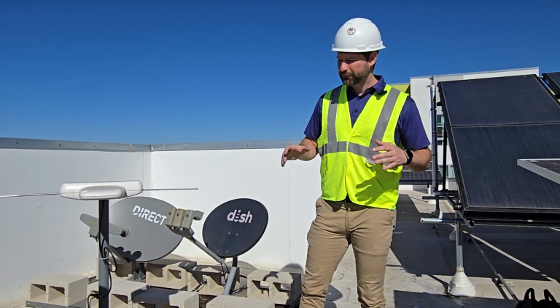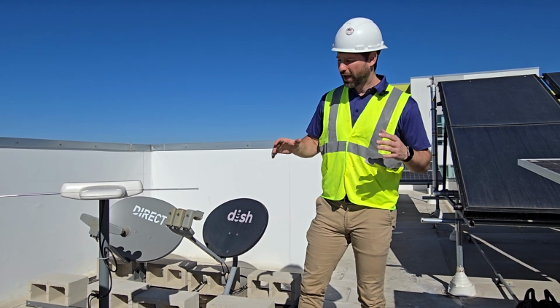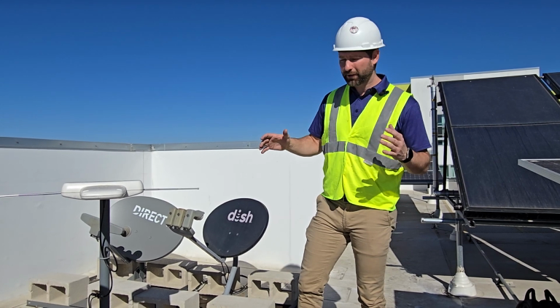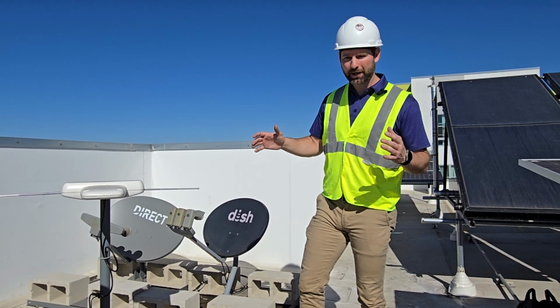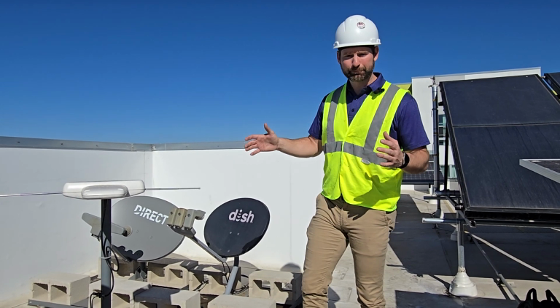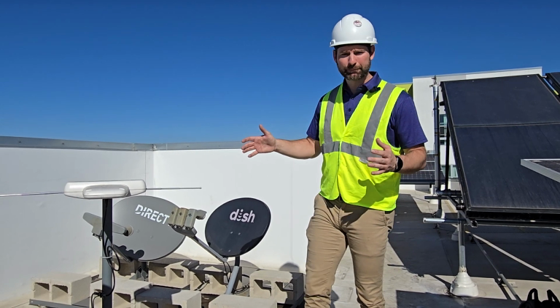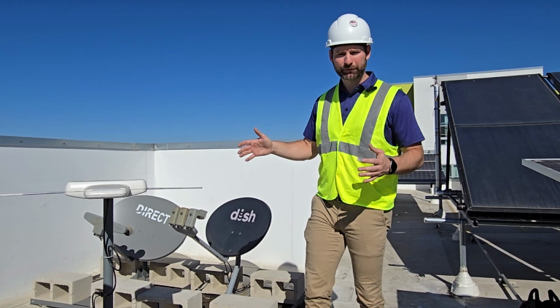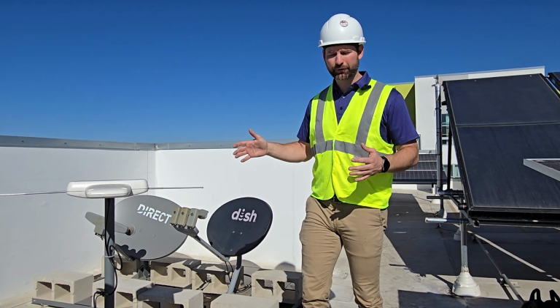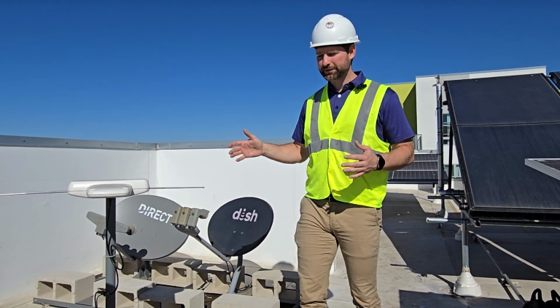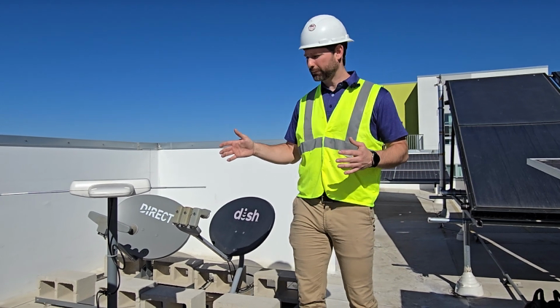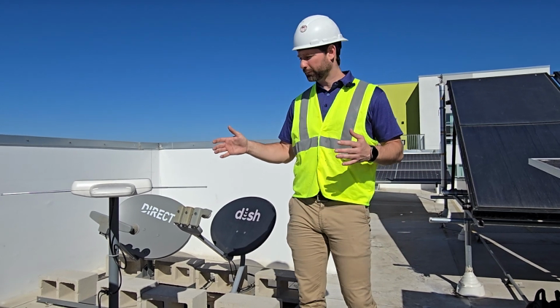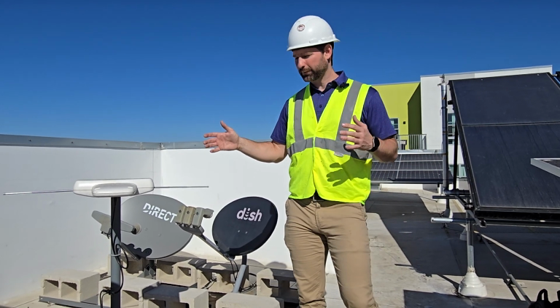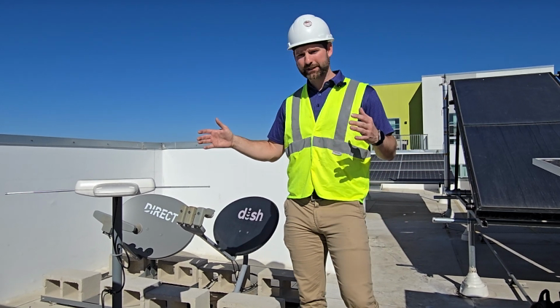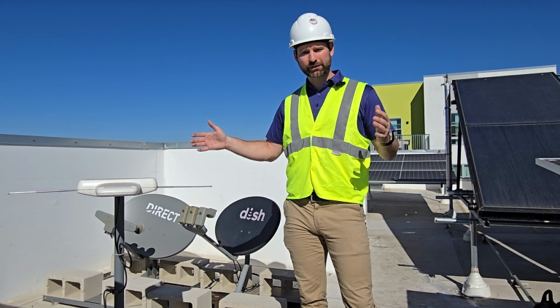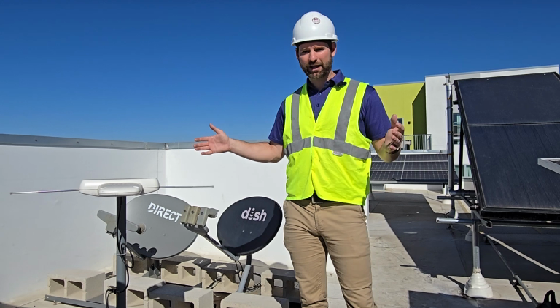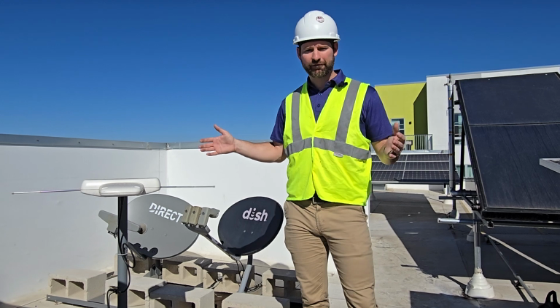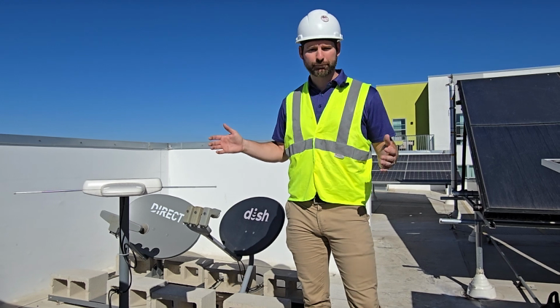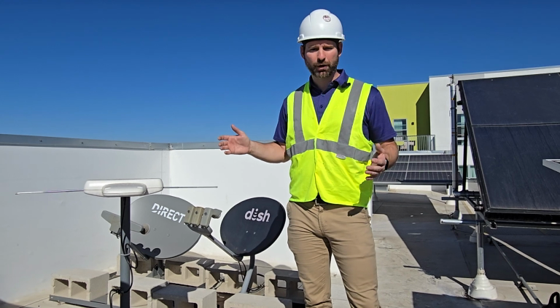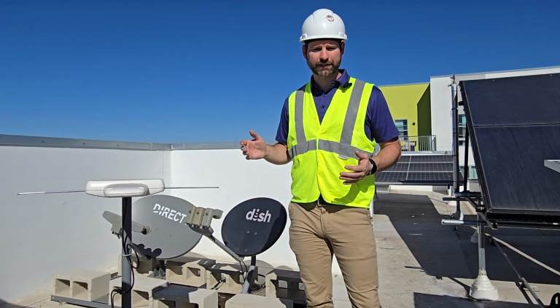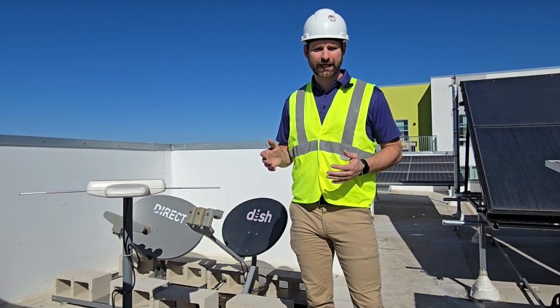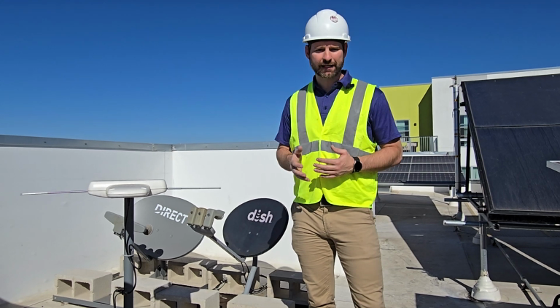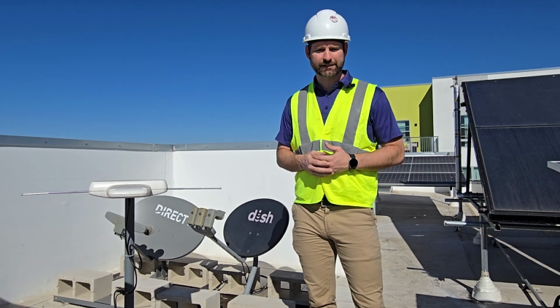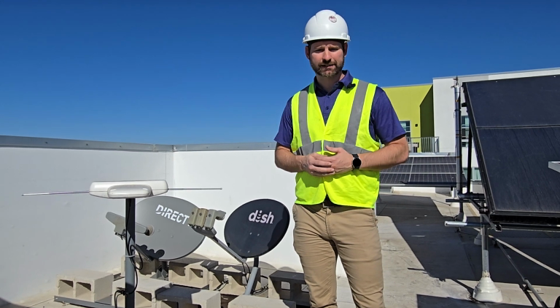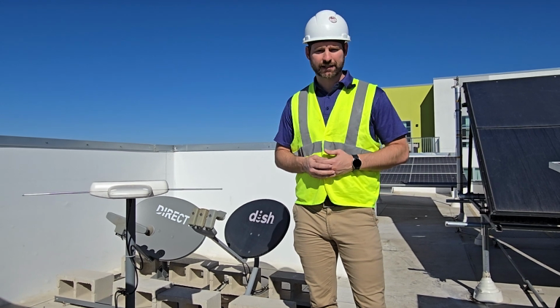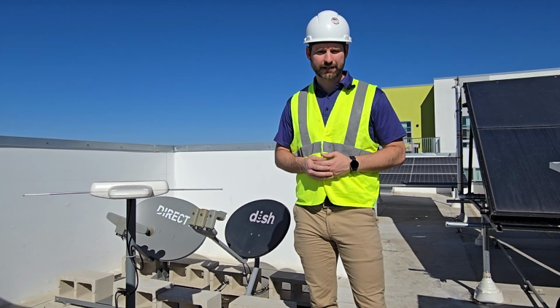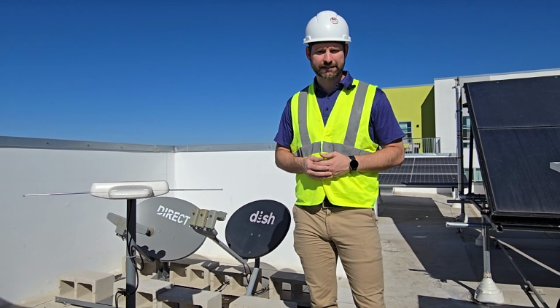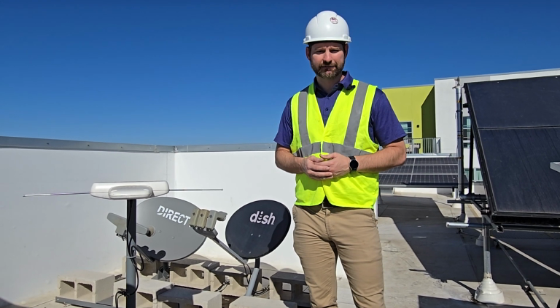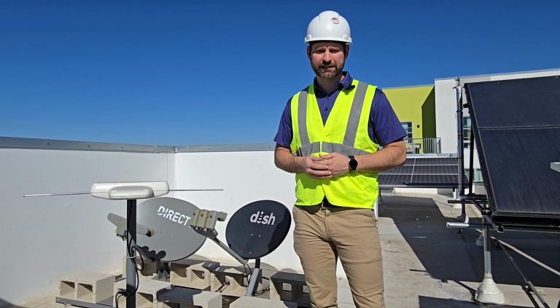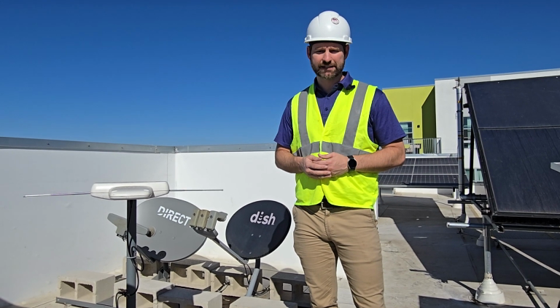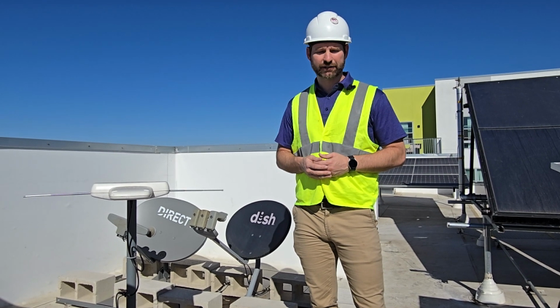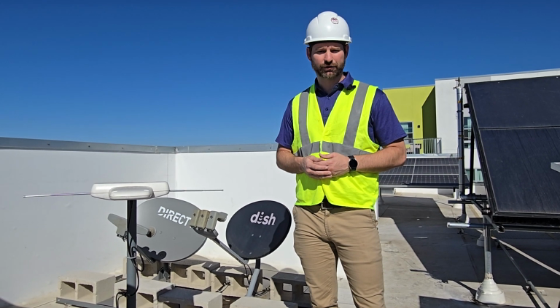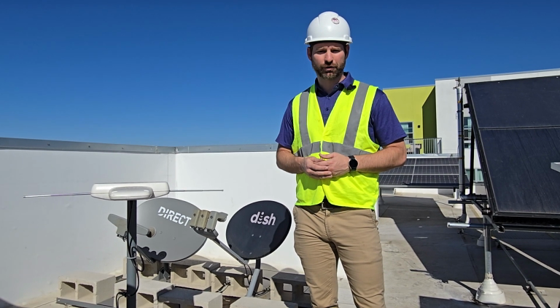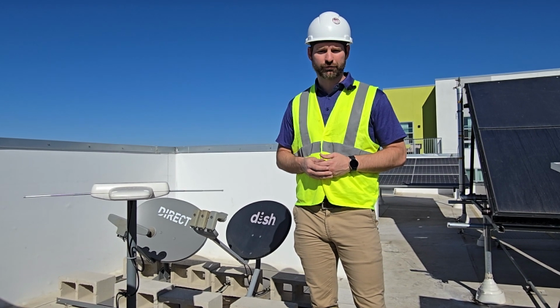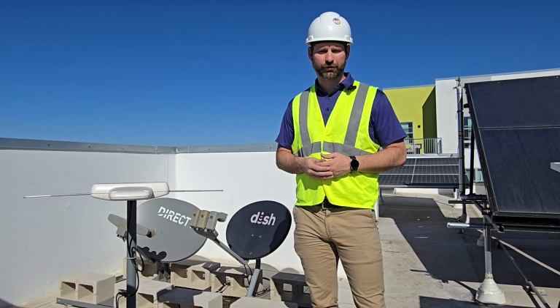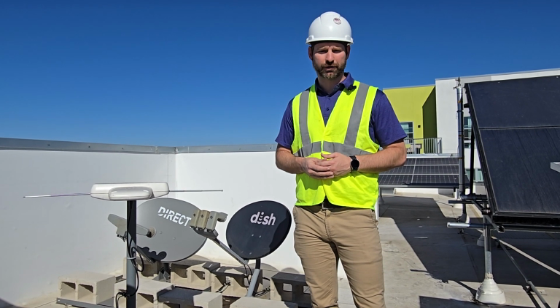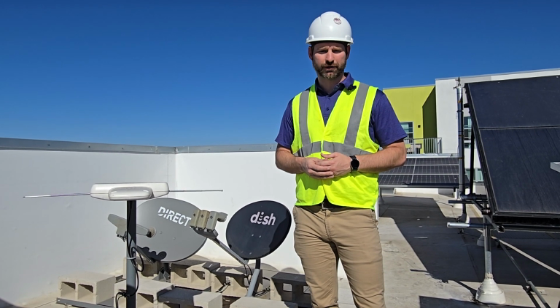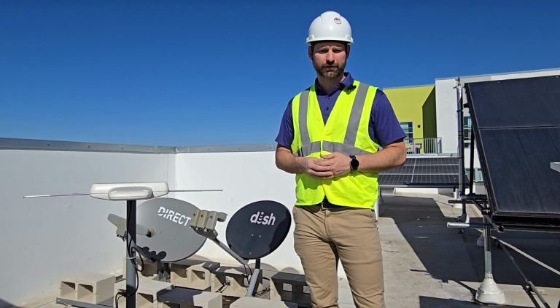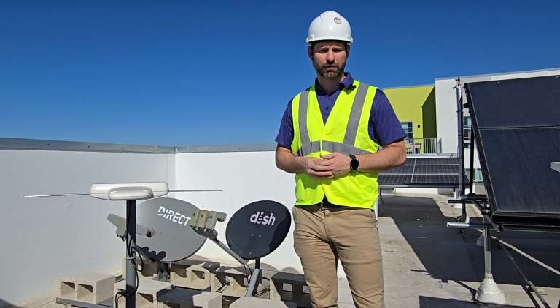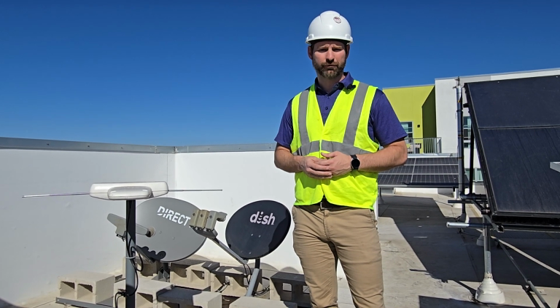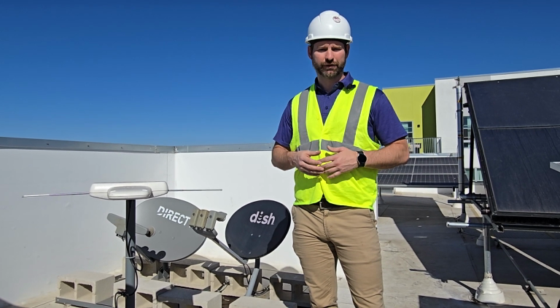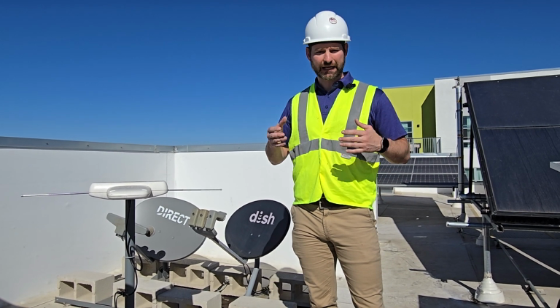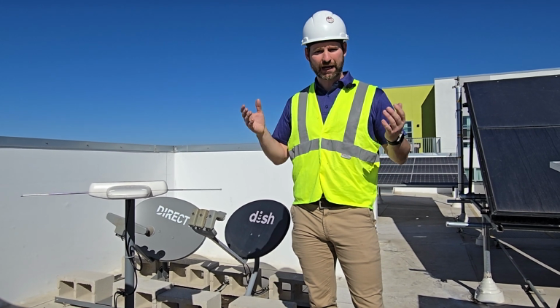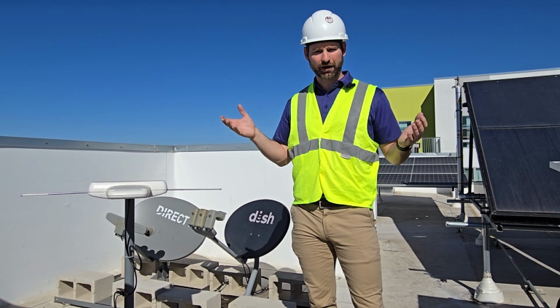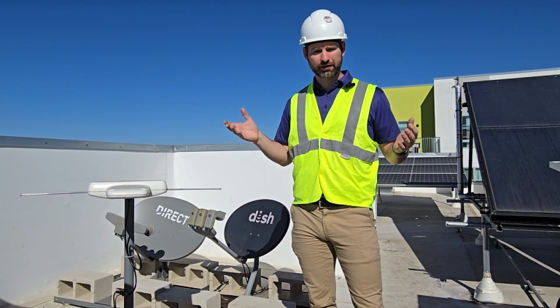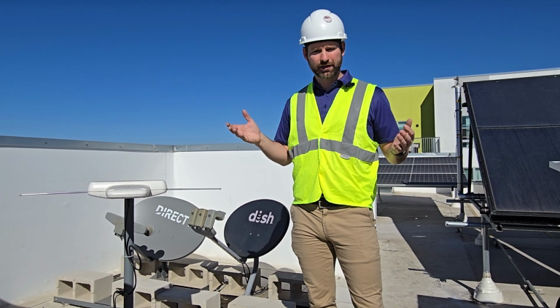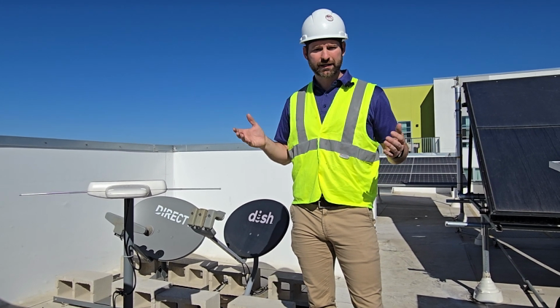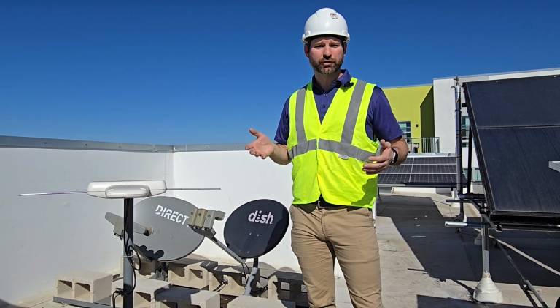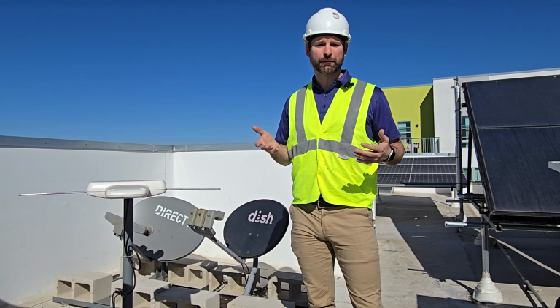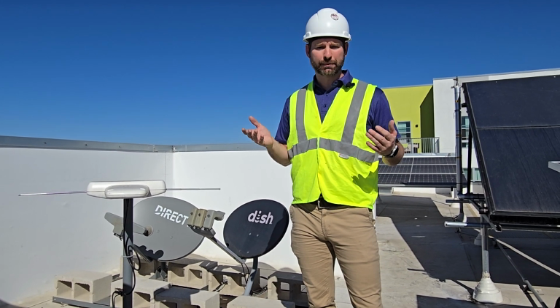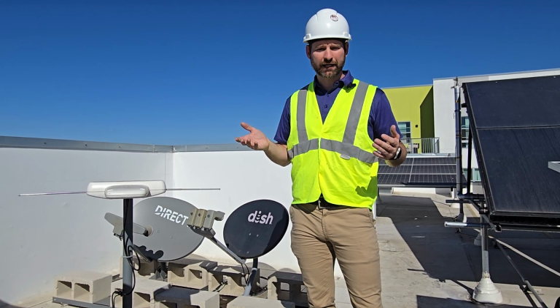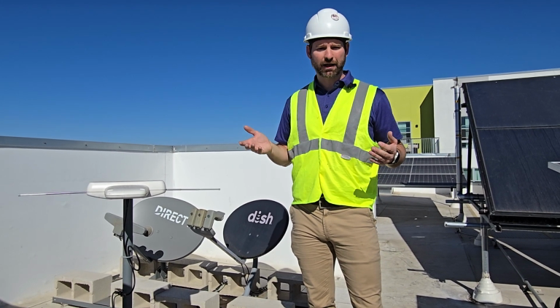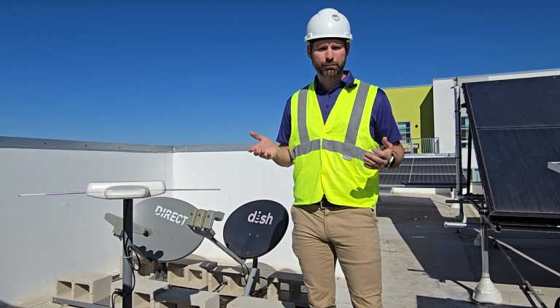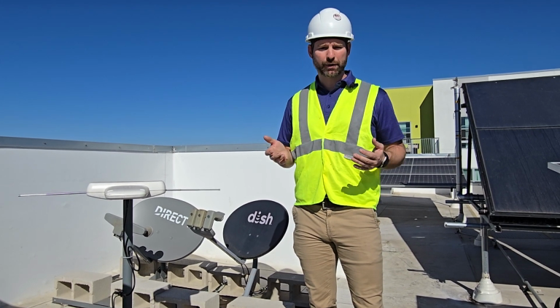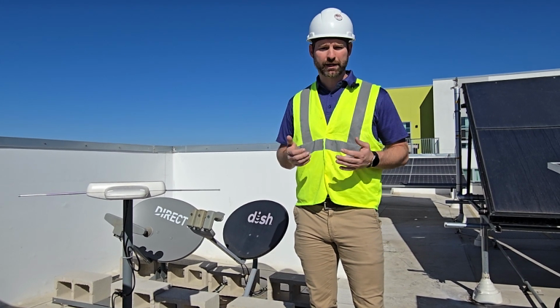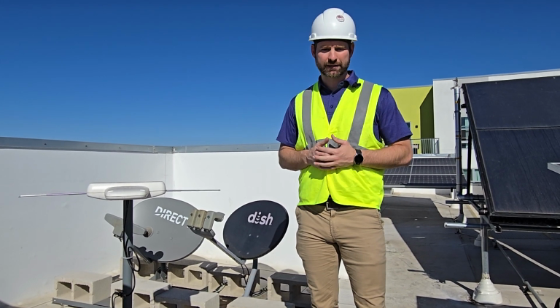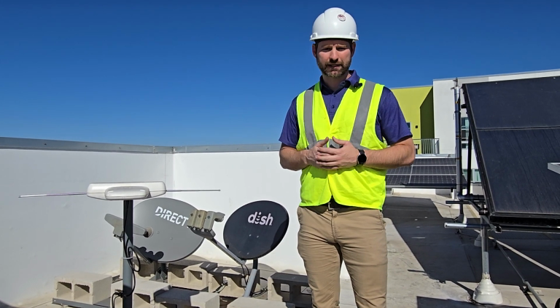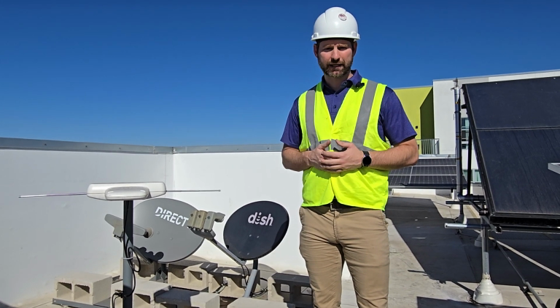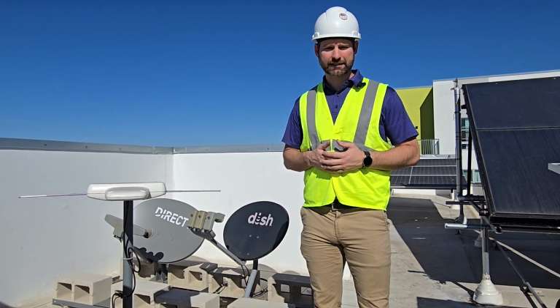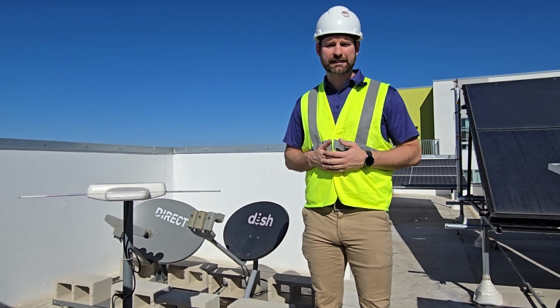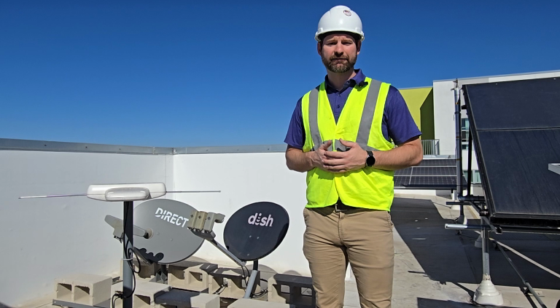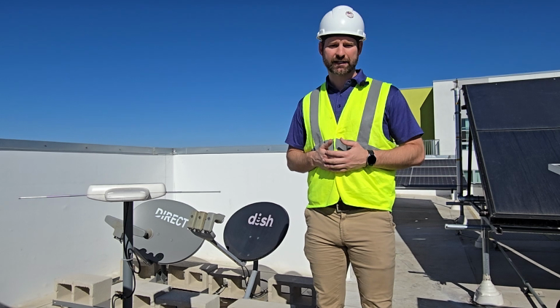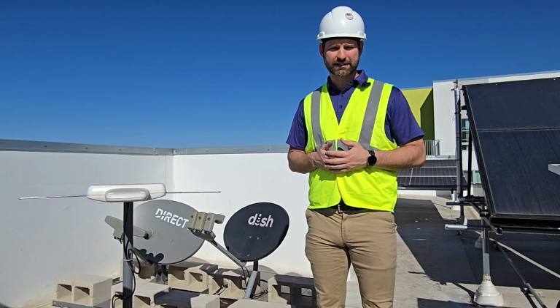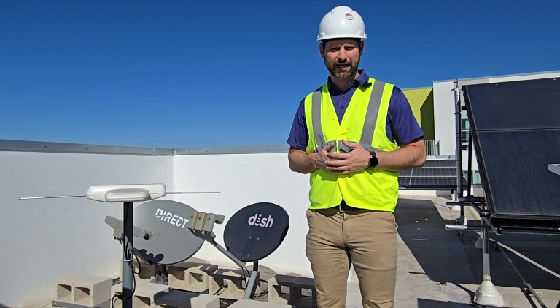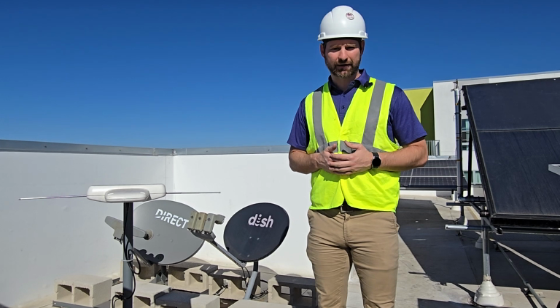Not a lot of people know this, but we still have broadcast TV signal over the air that you can pick up with a TV antenna.